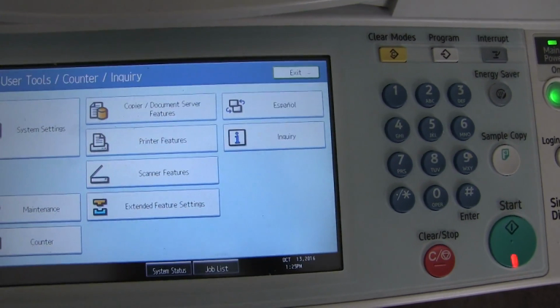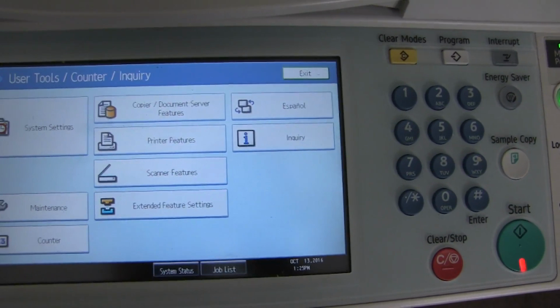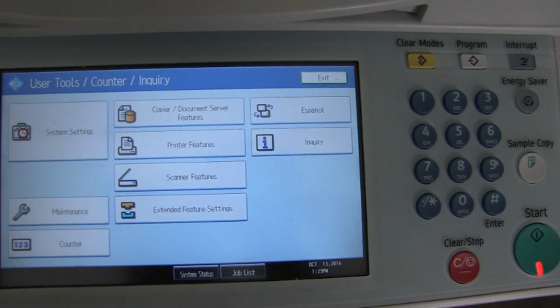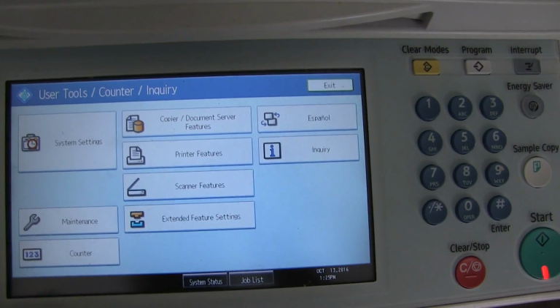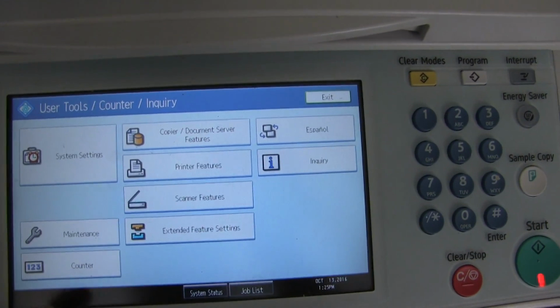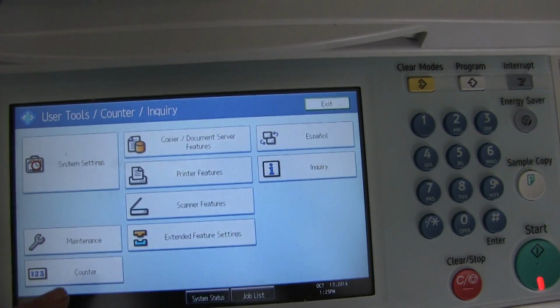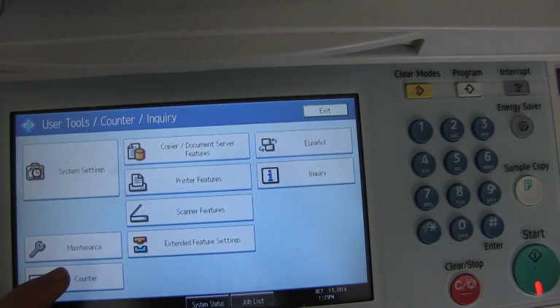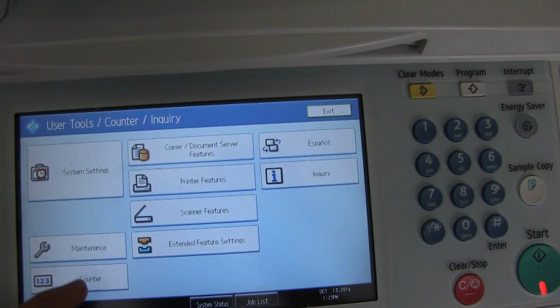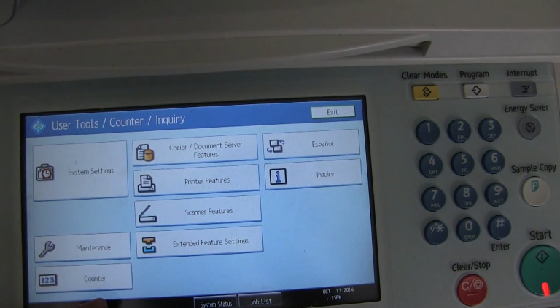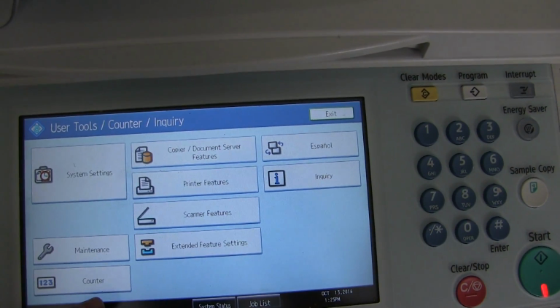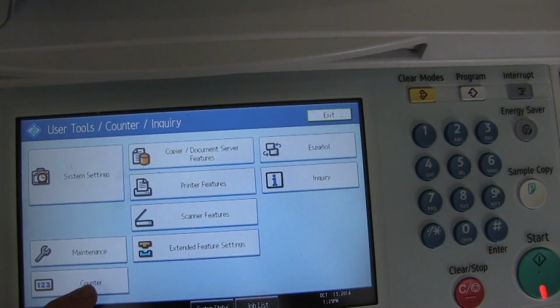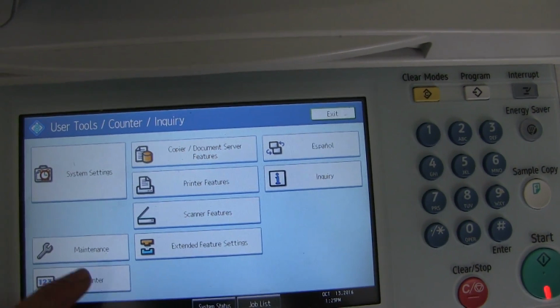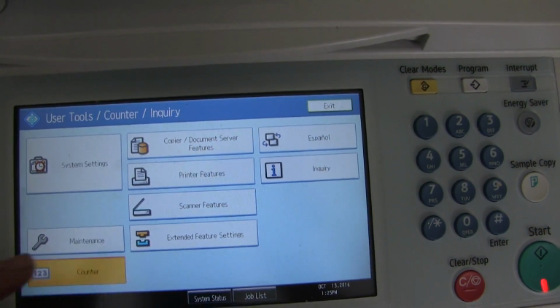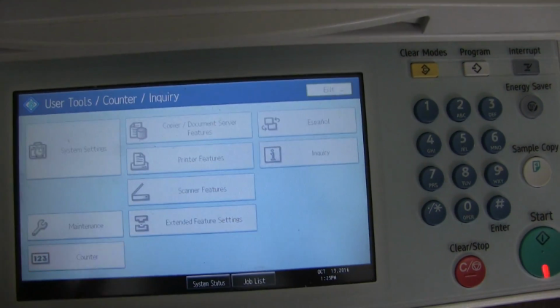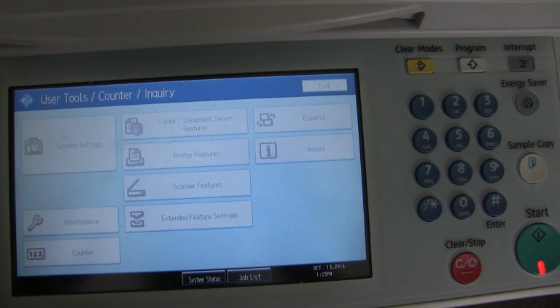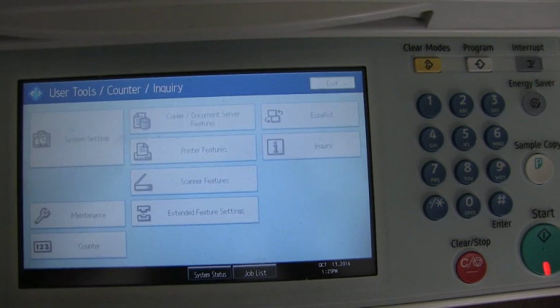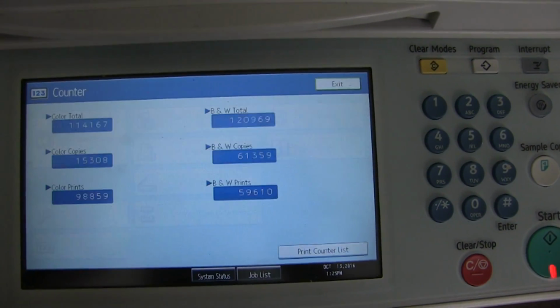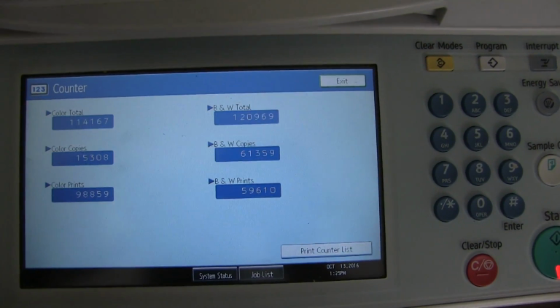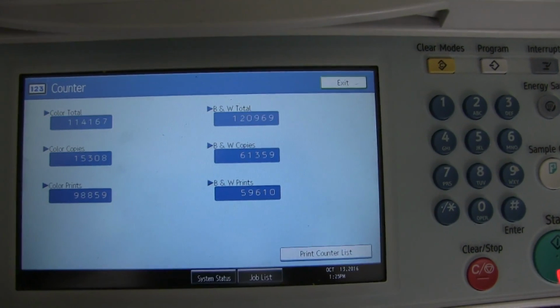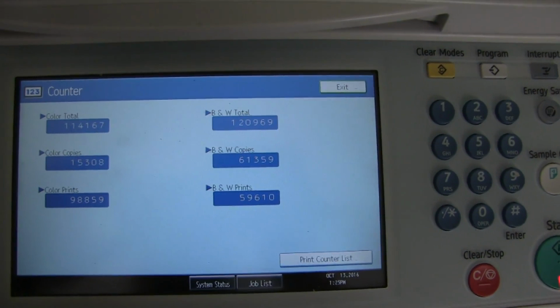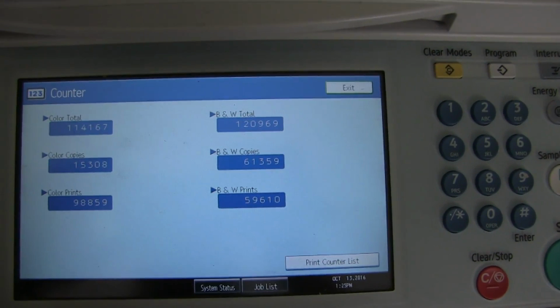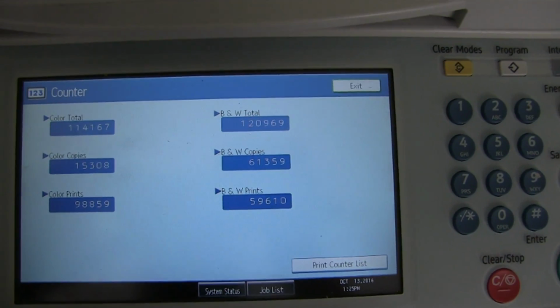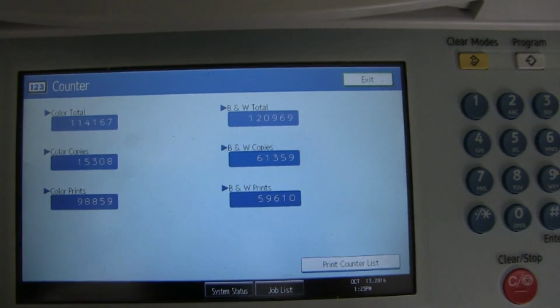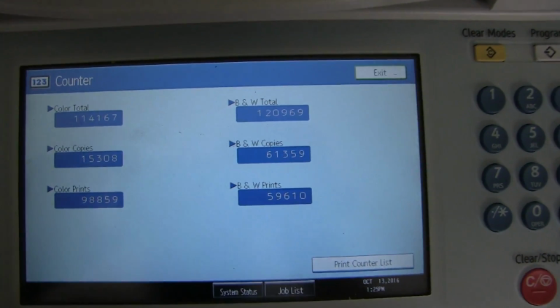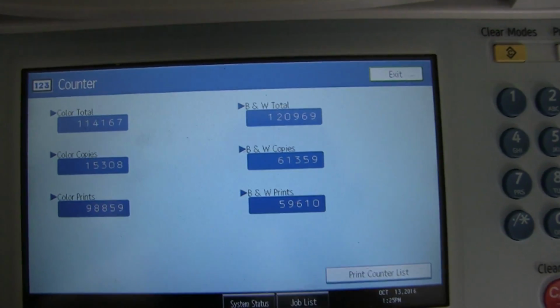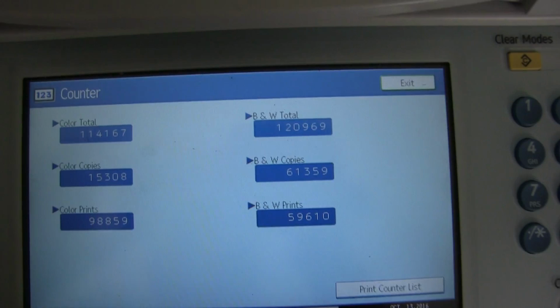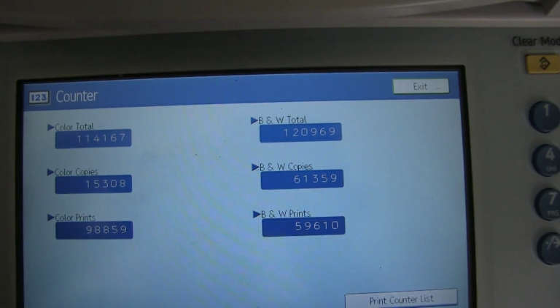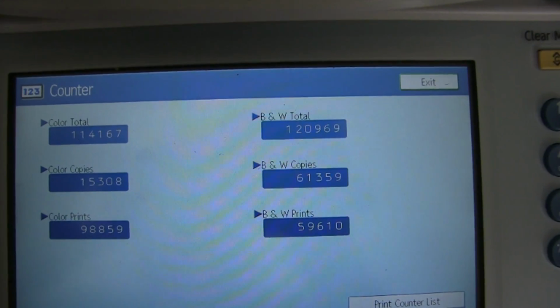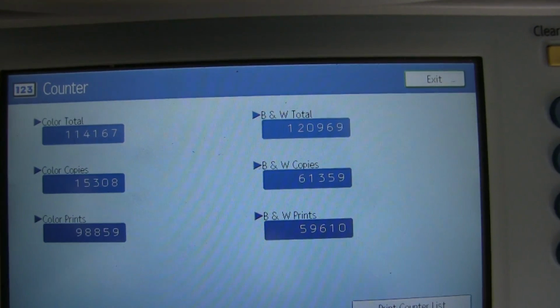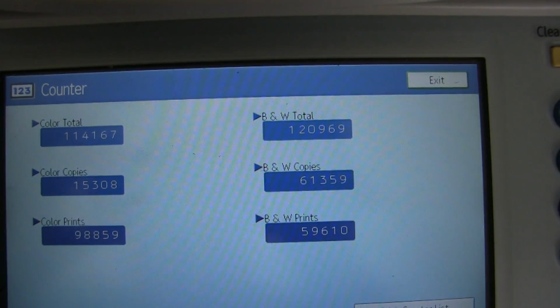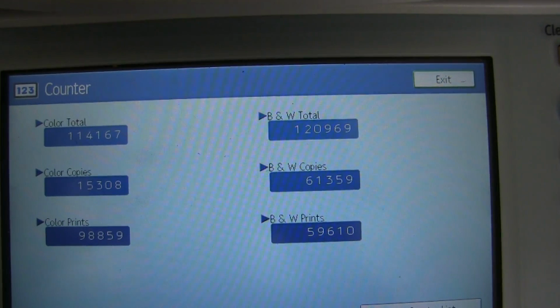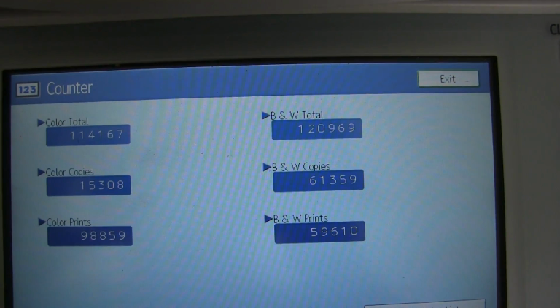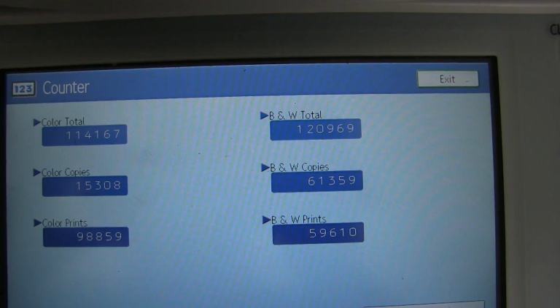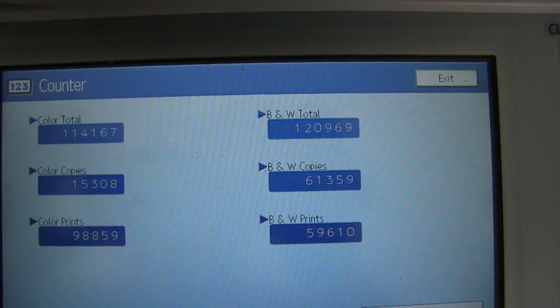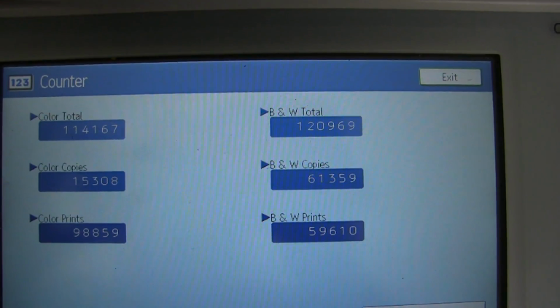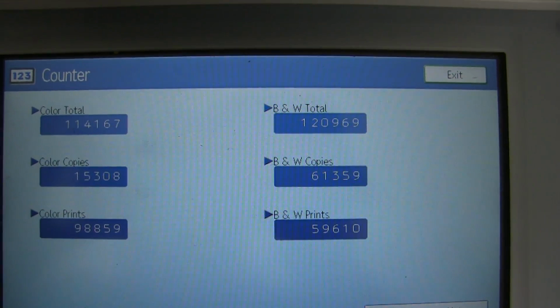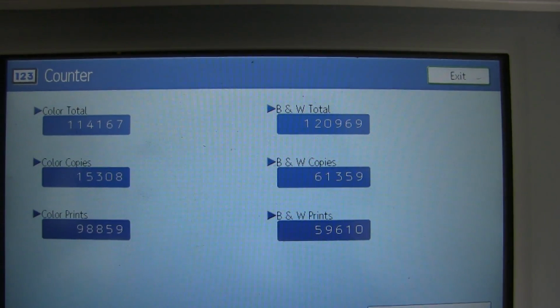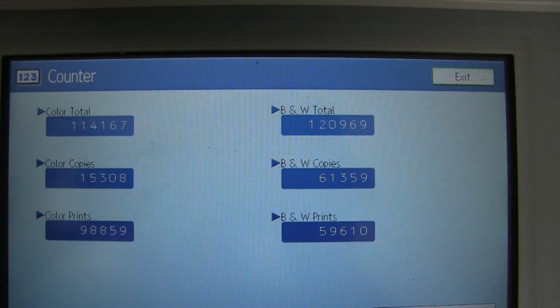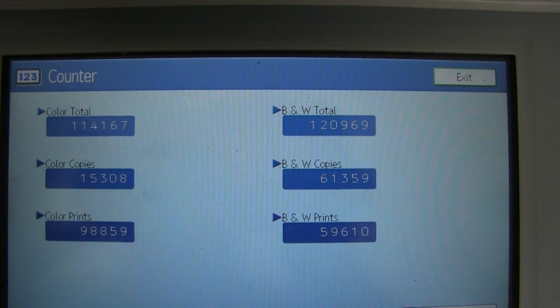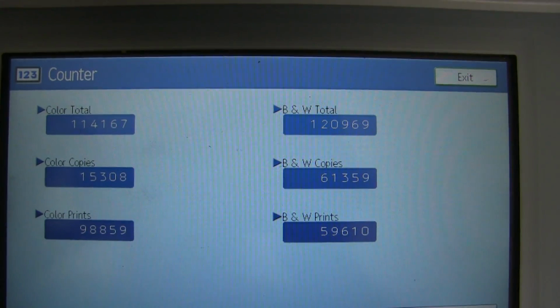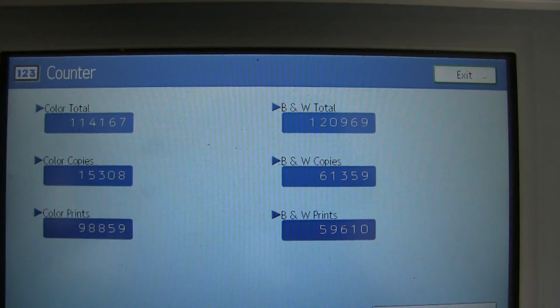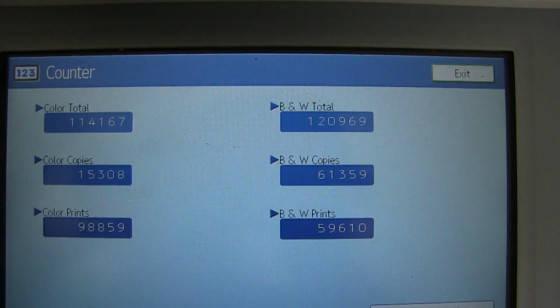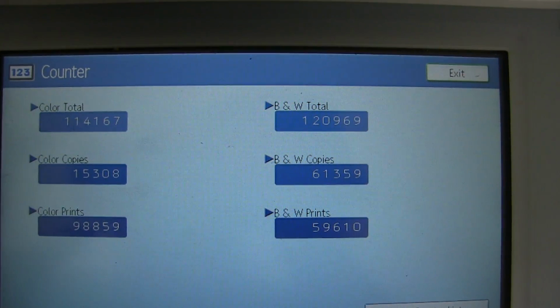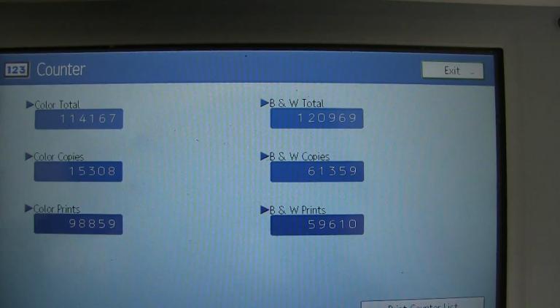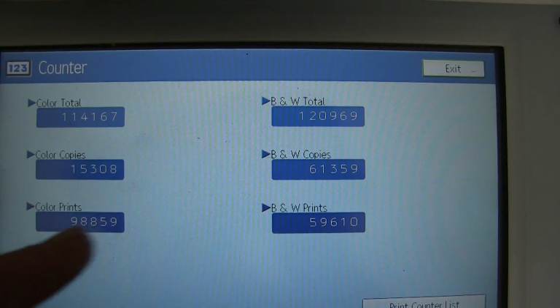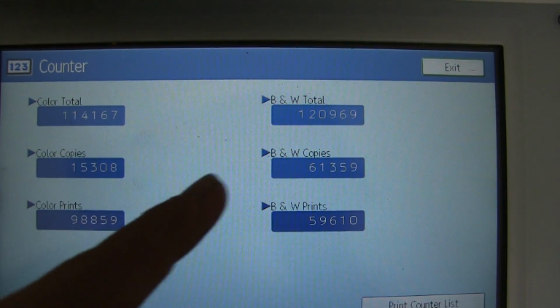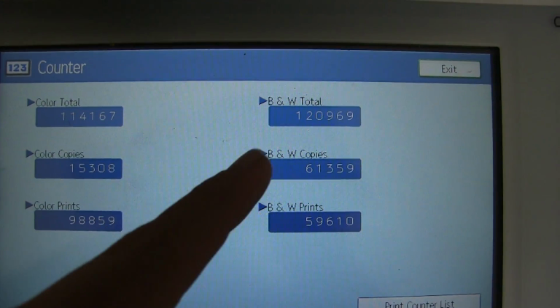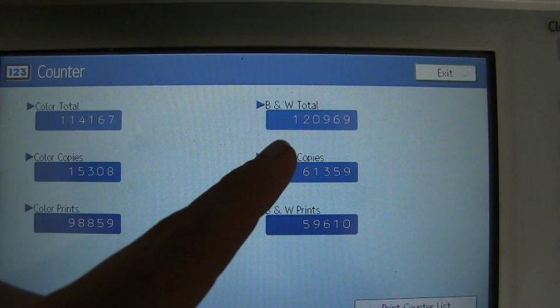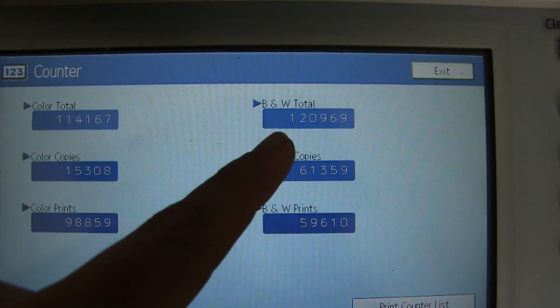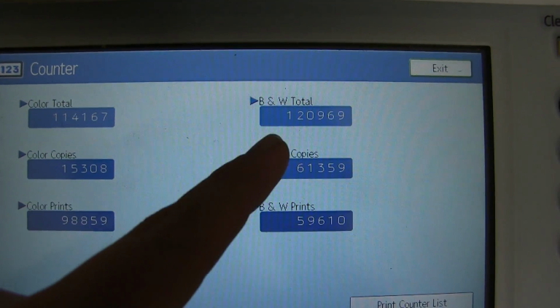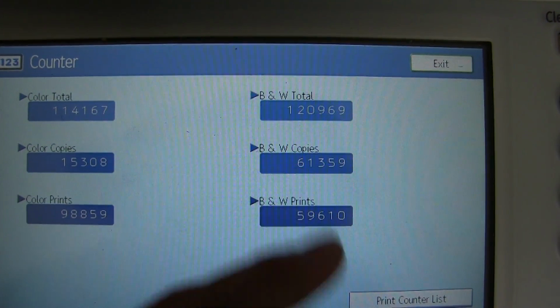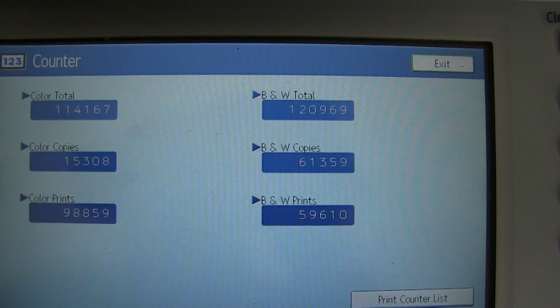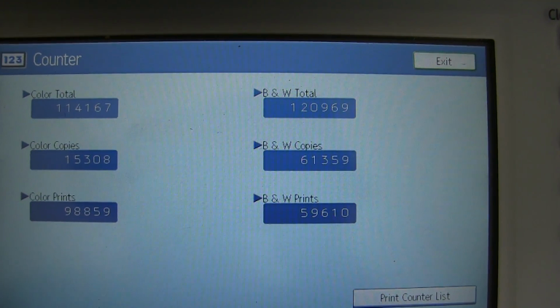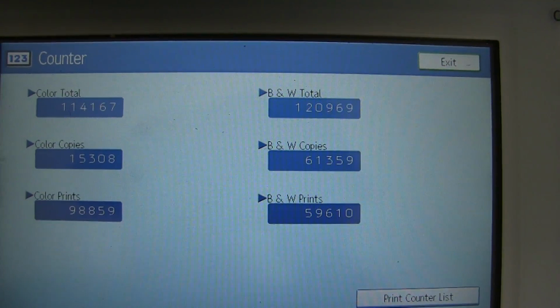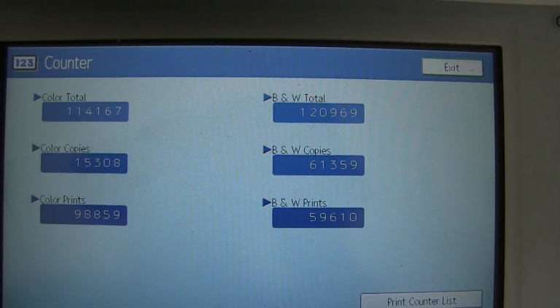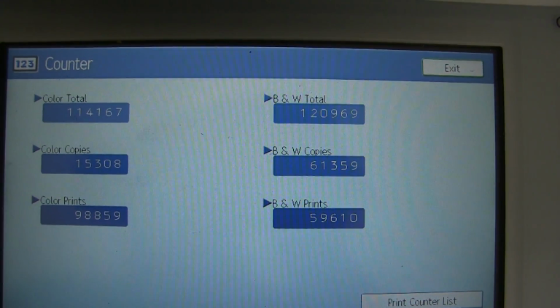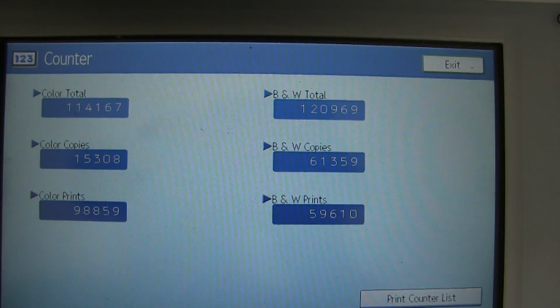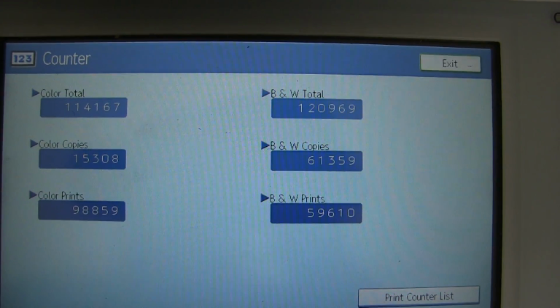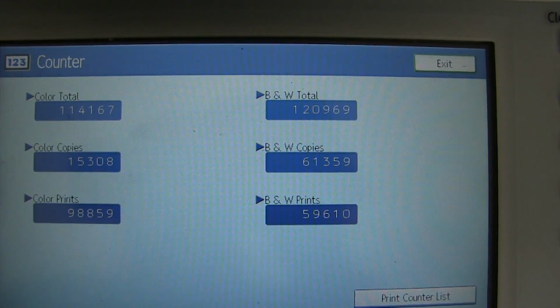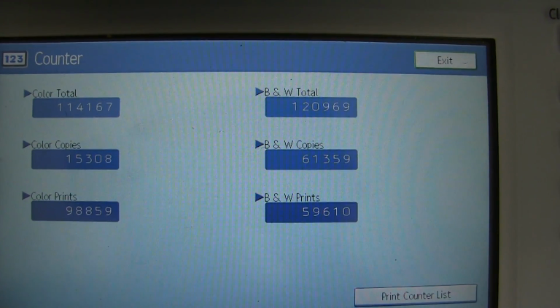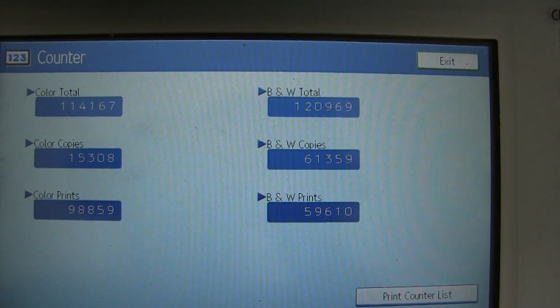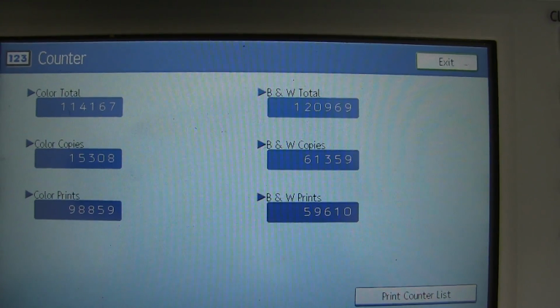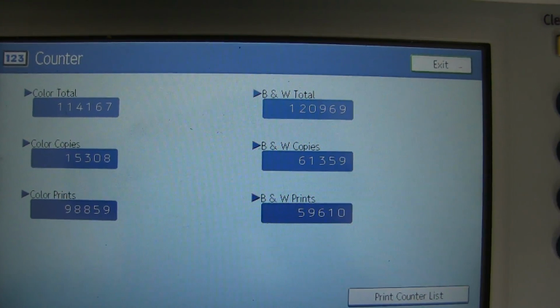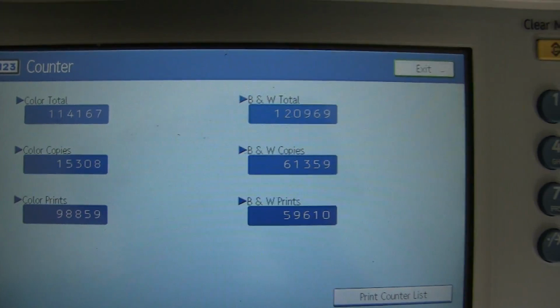As you can see here on our counter, 114,000 color and 120,000 black and white.